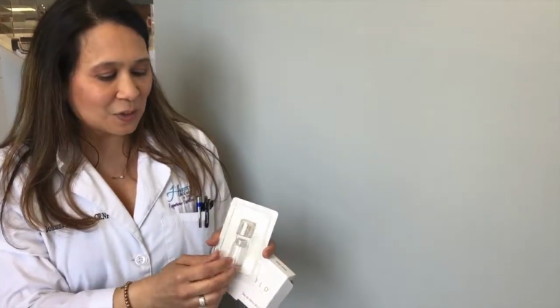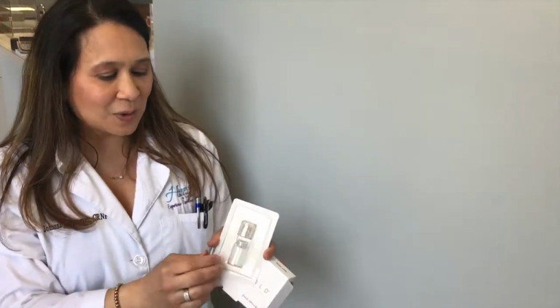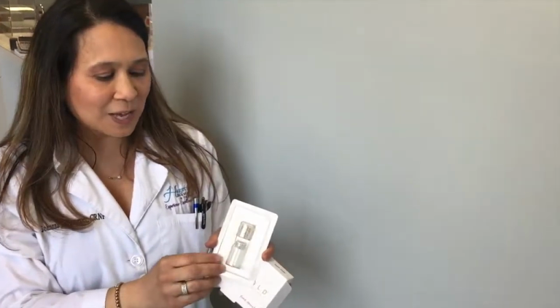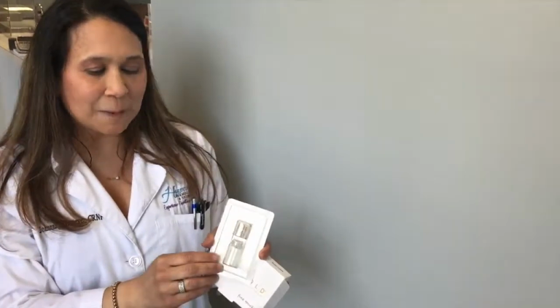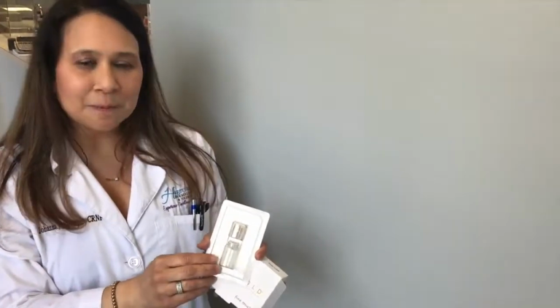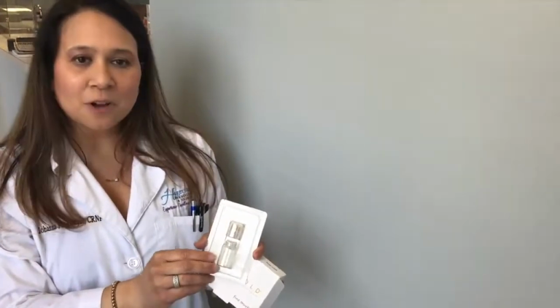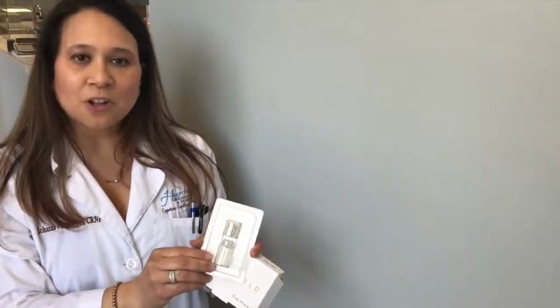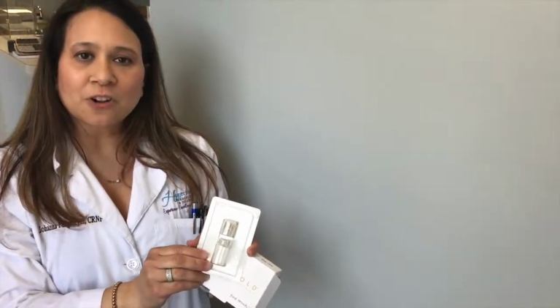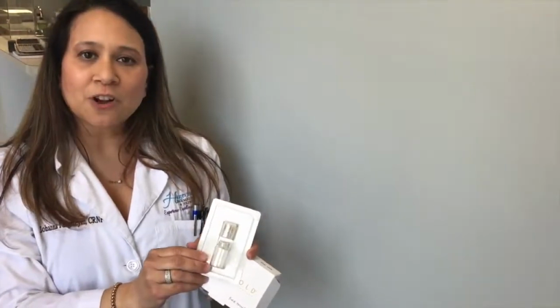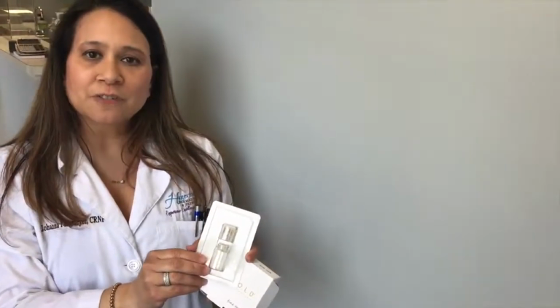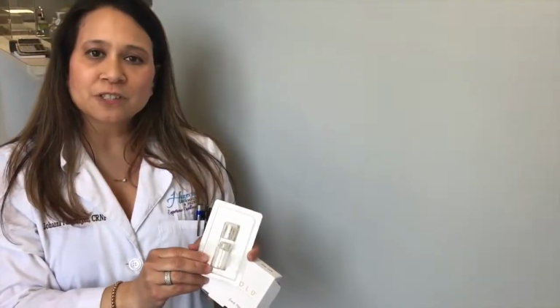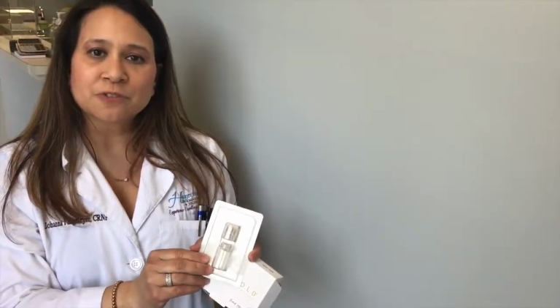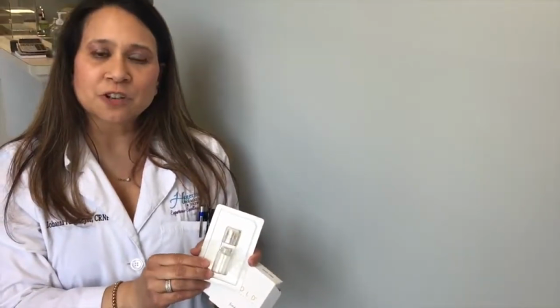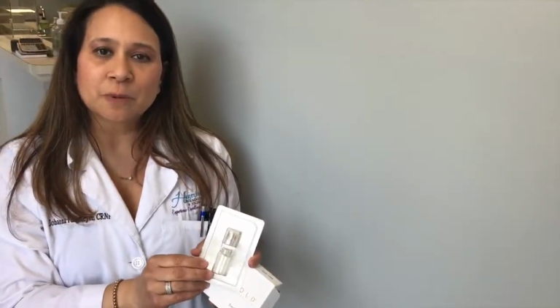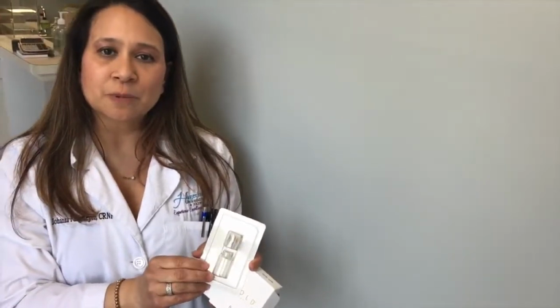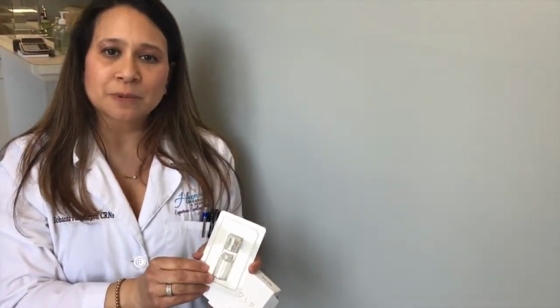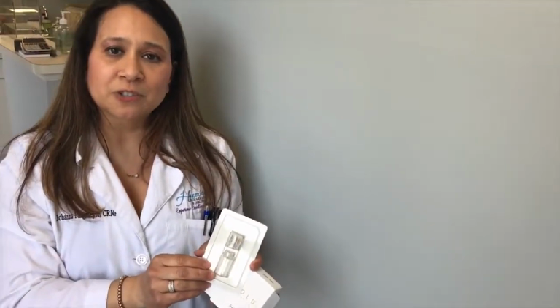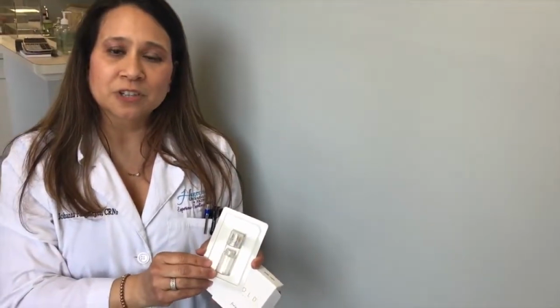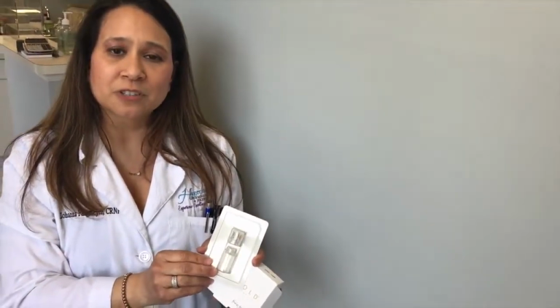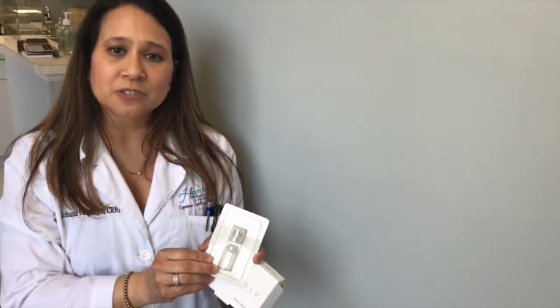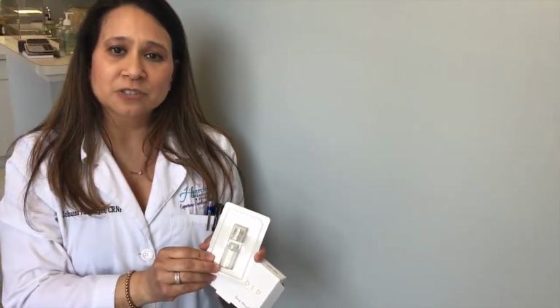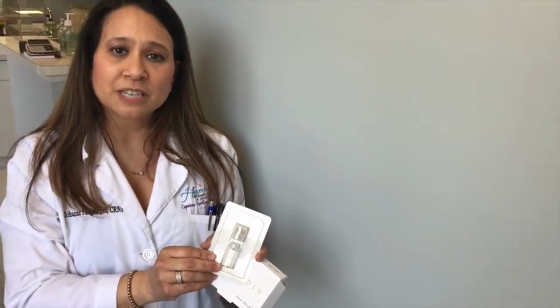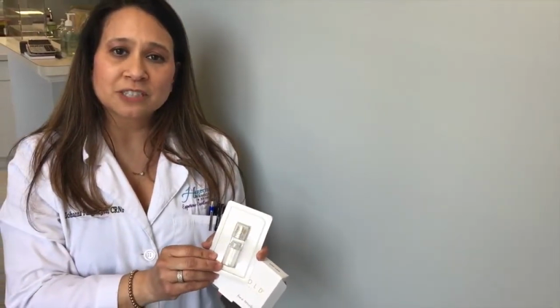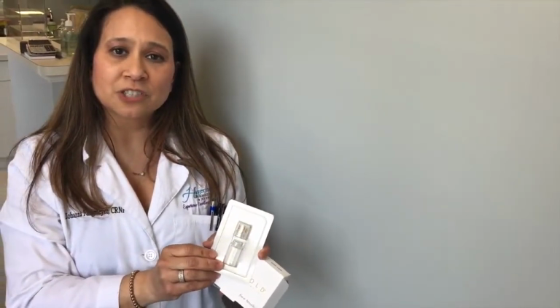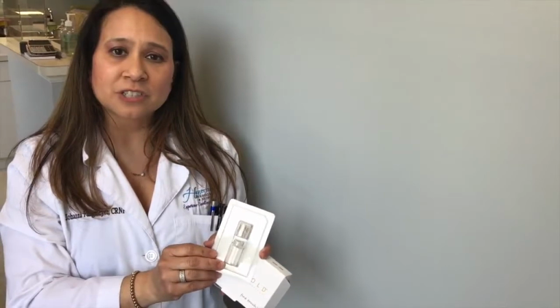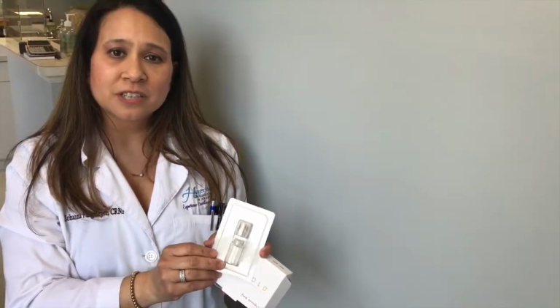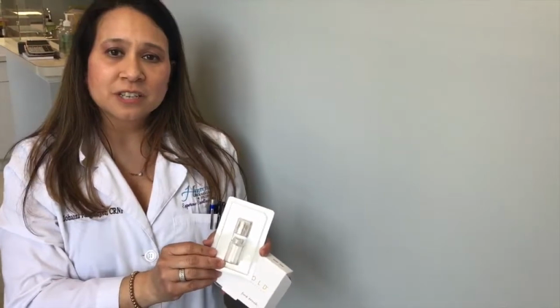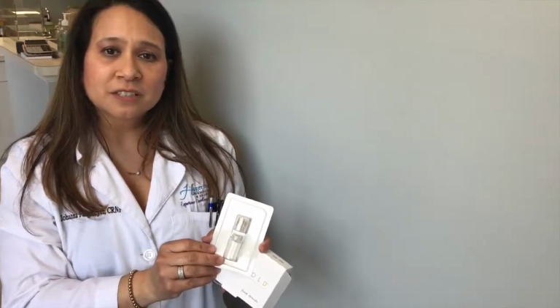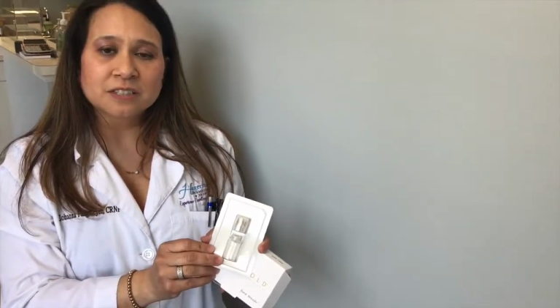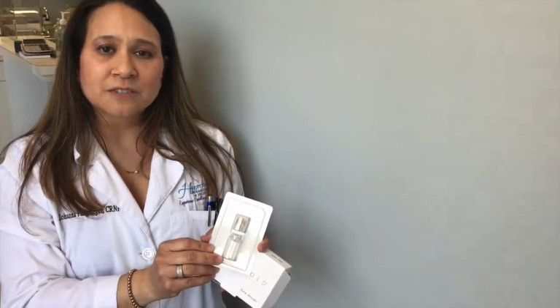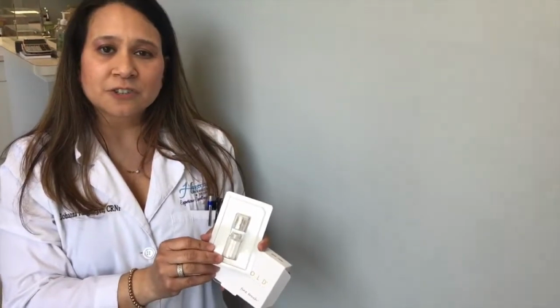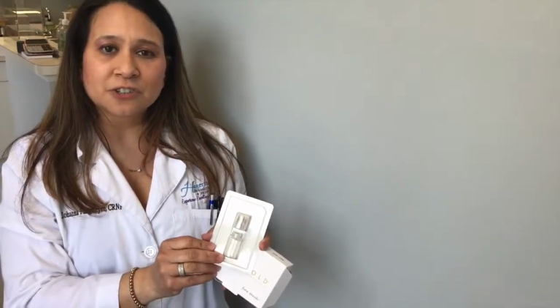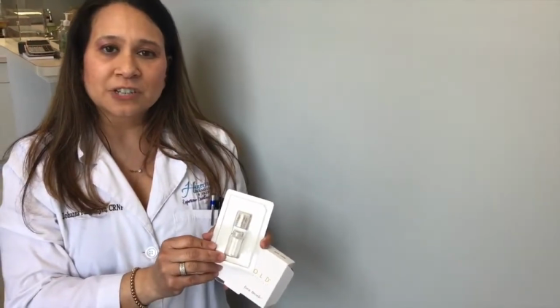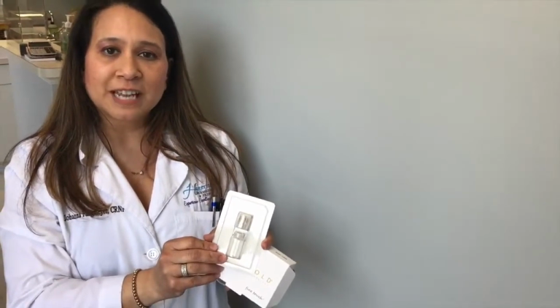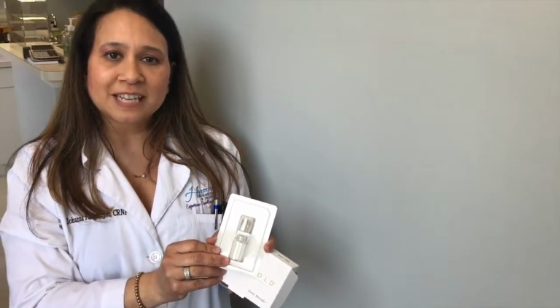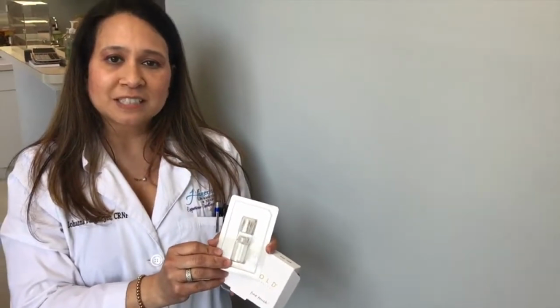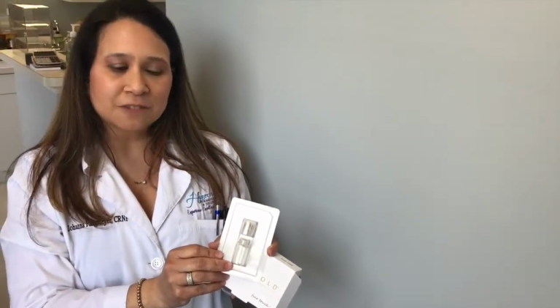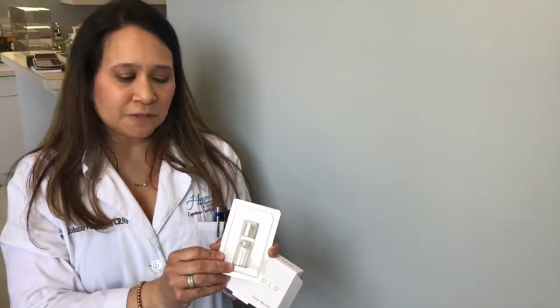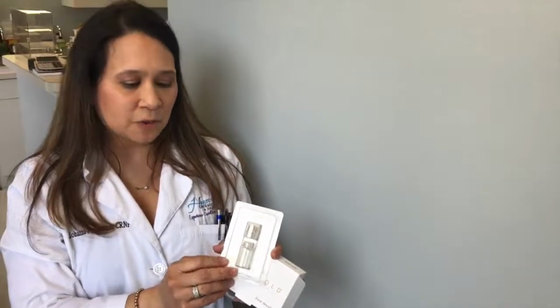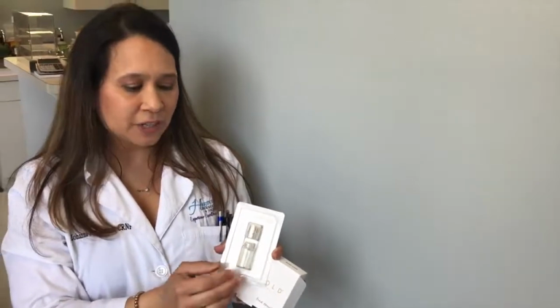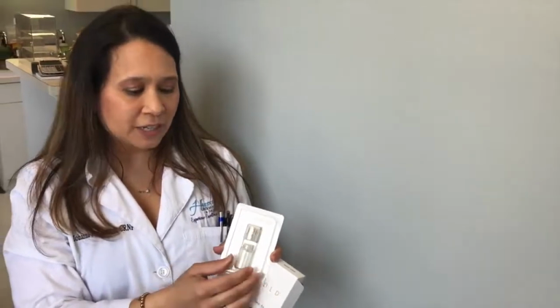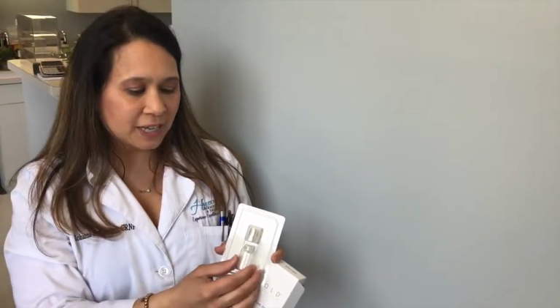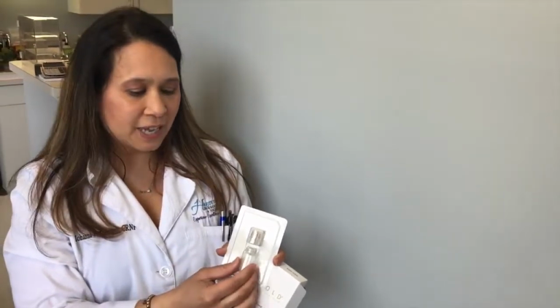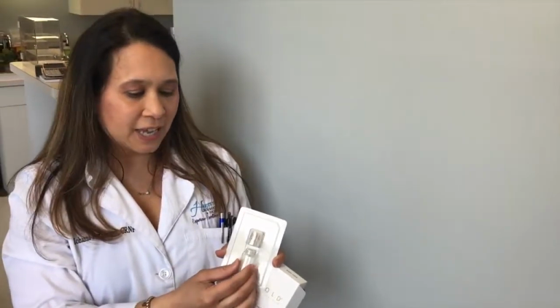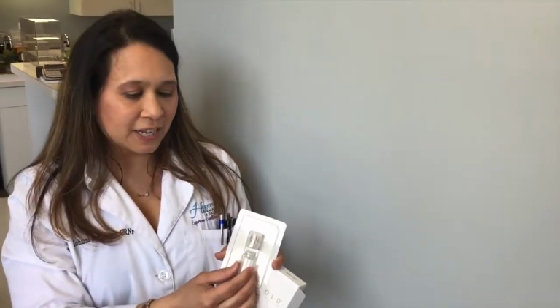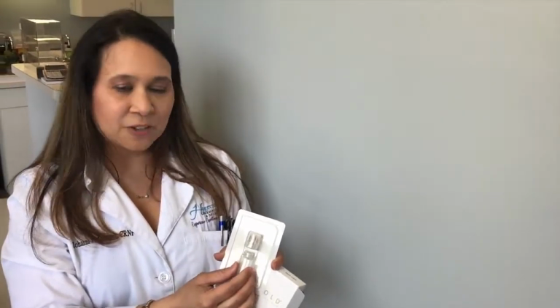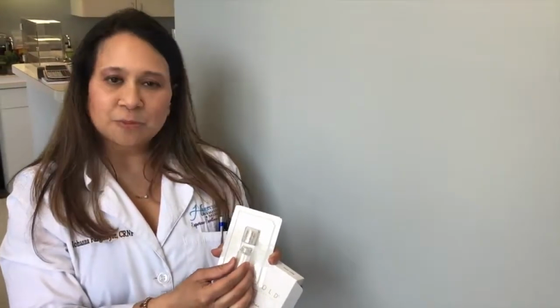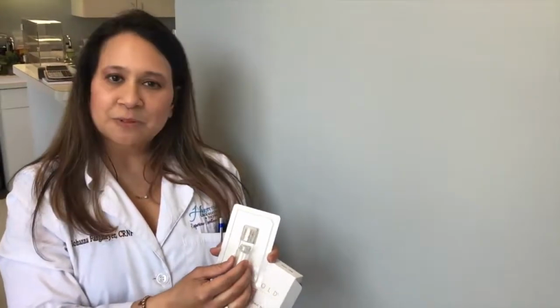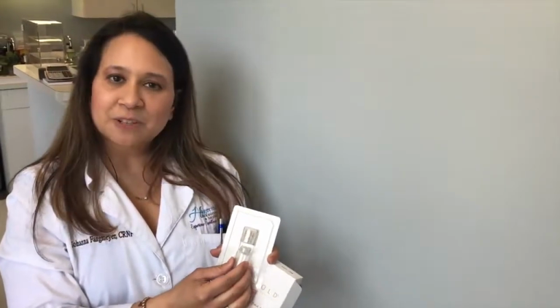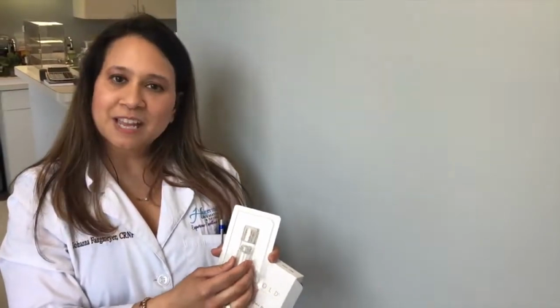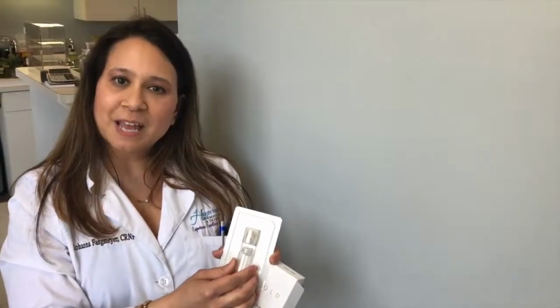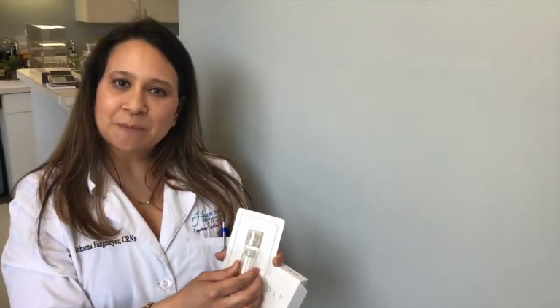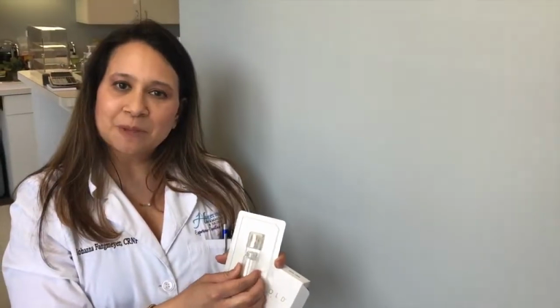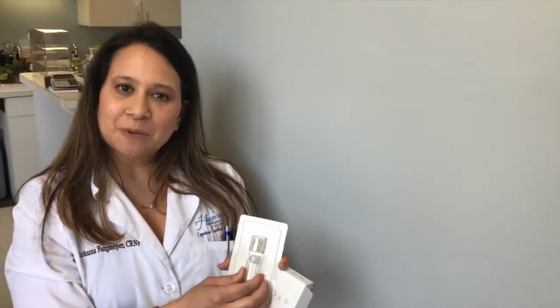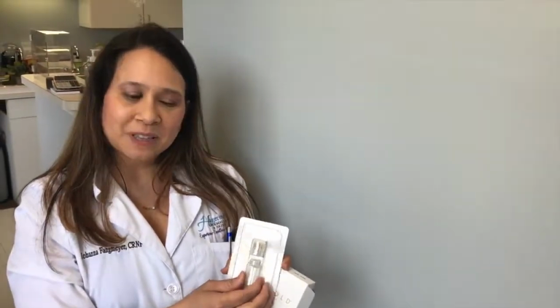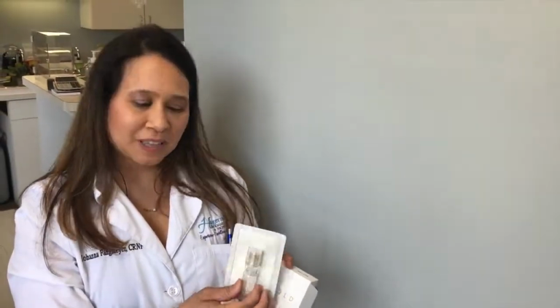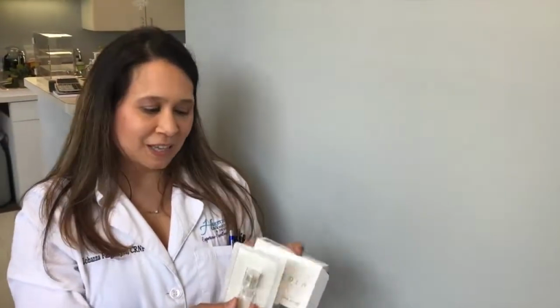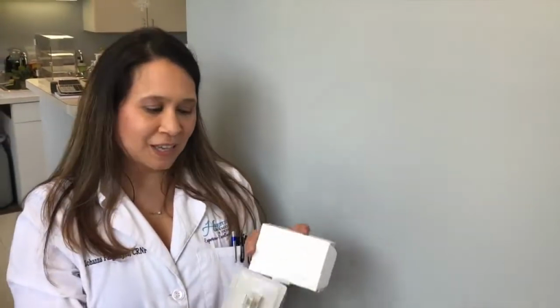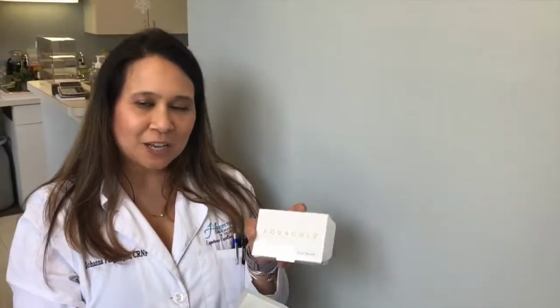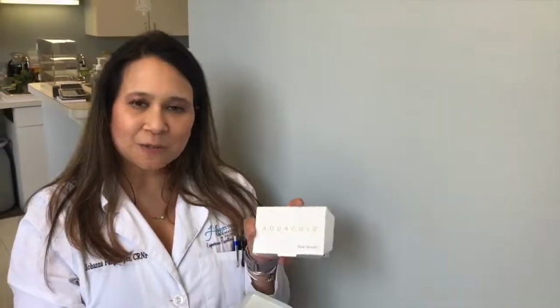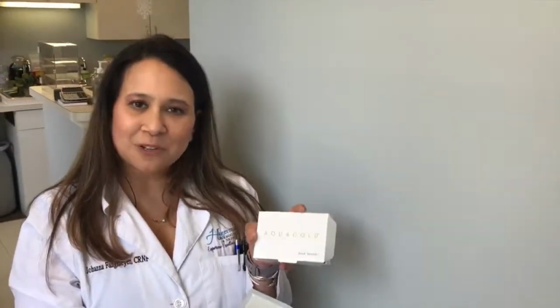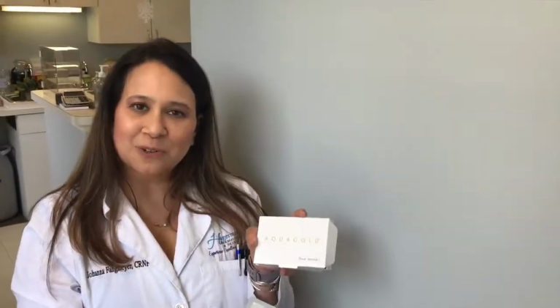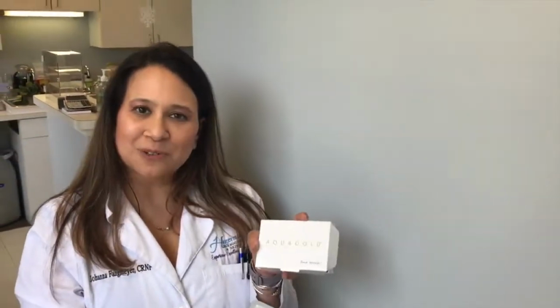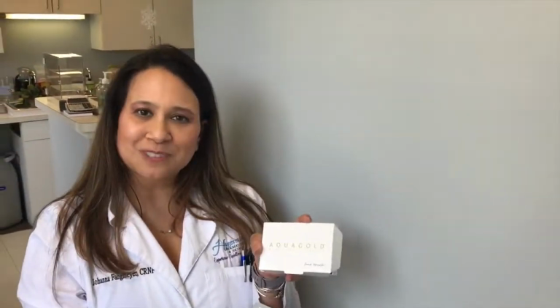Call our office for a complimentary consultation to see if you're a good candidate, and you'll be really happy with Aquagold!